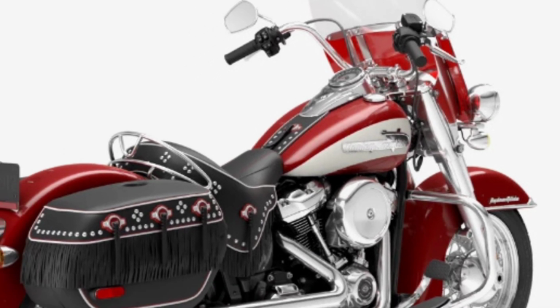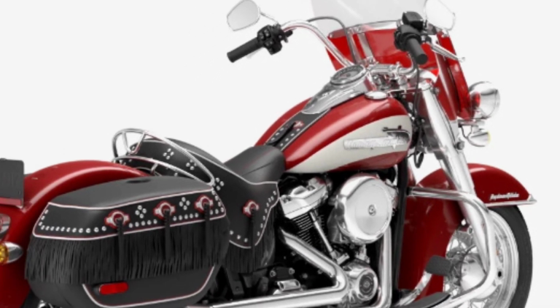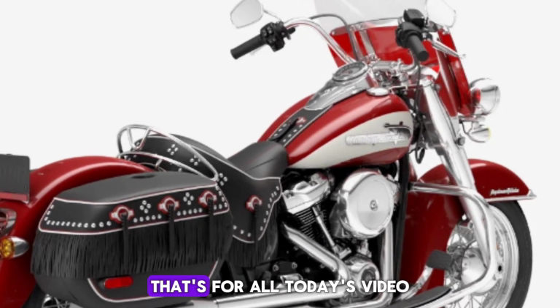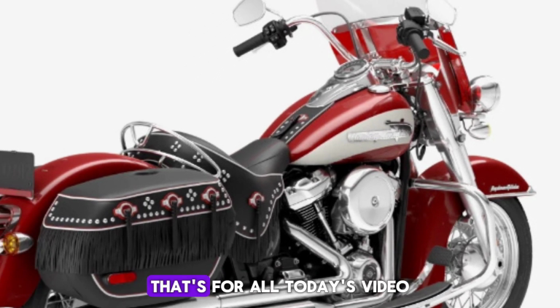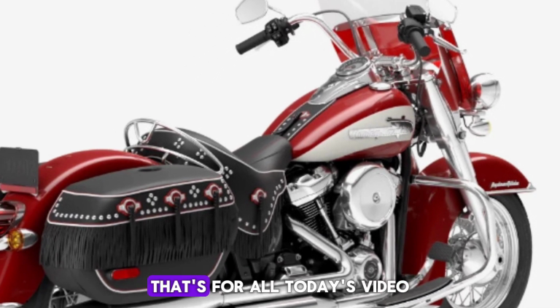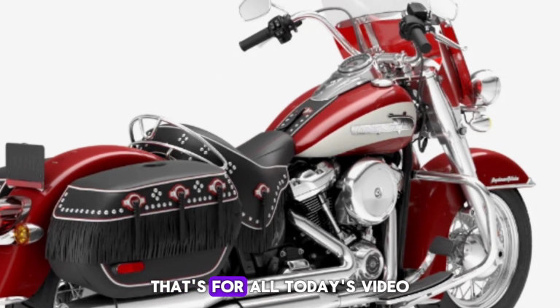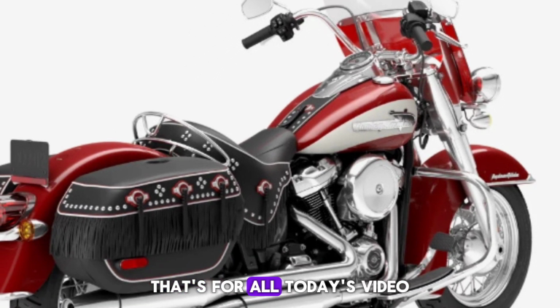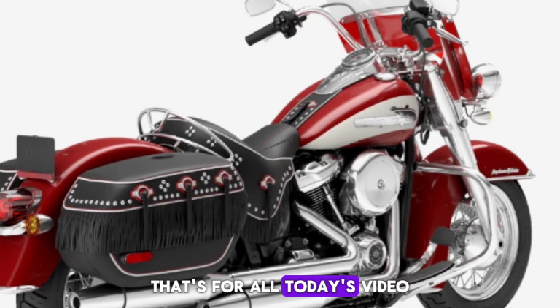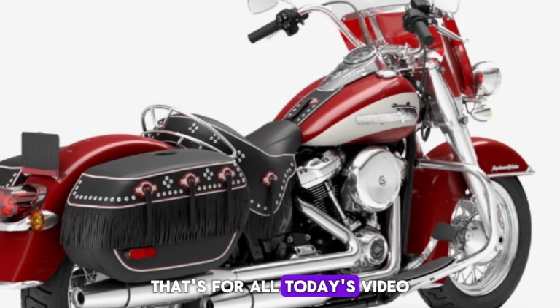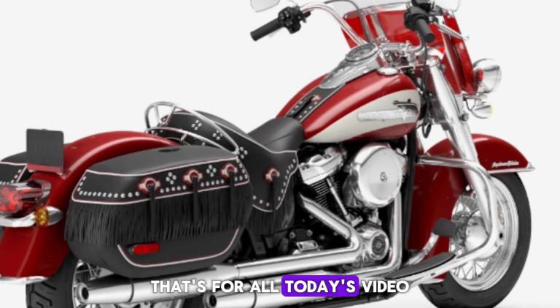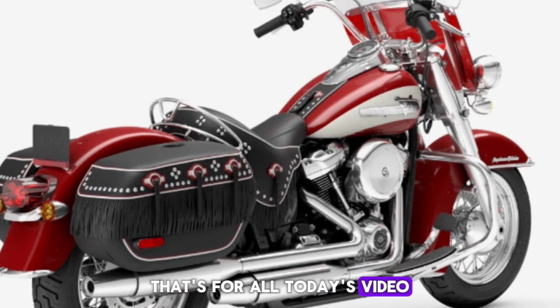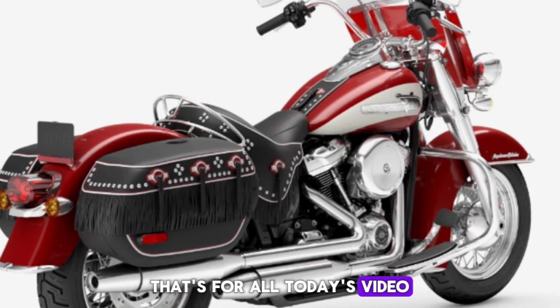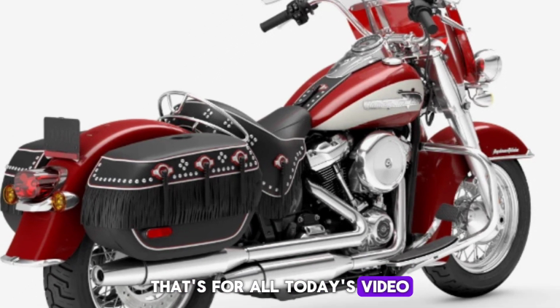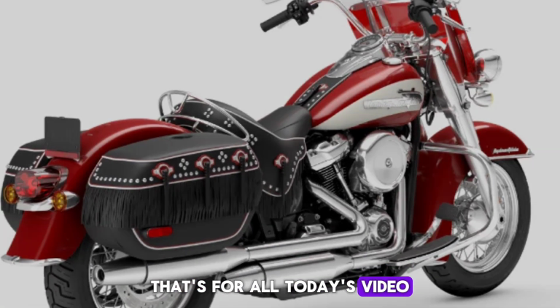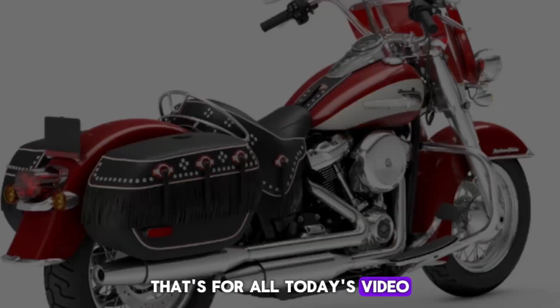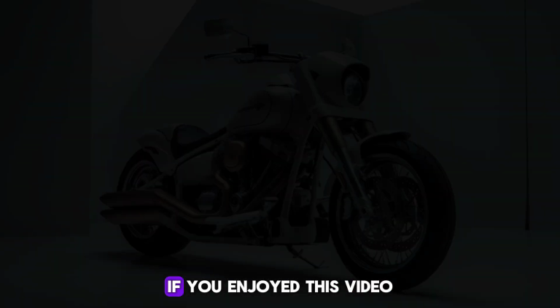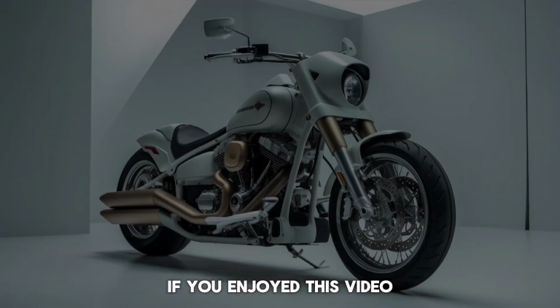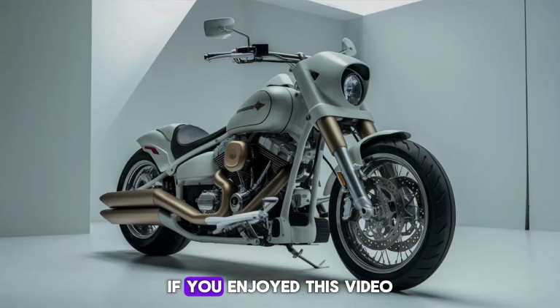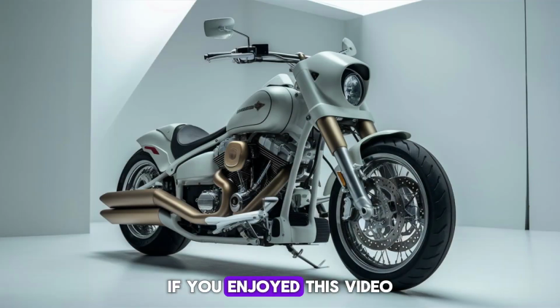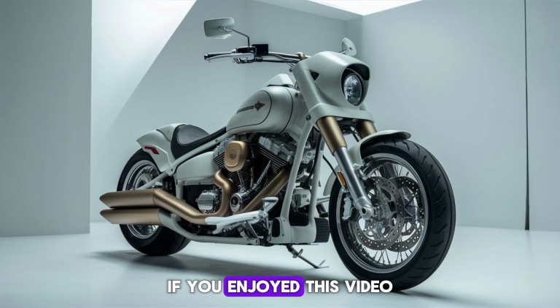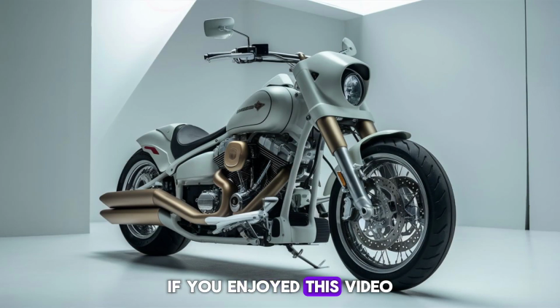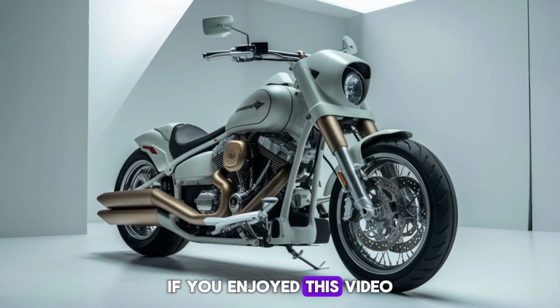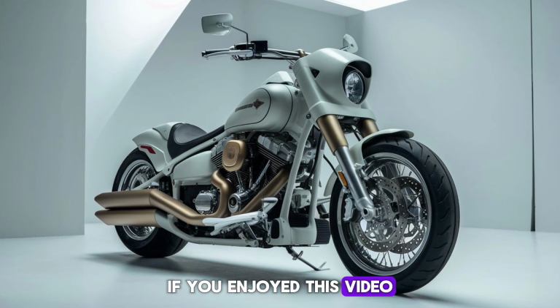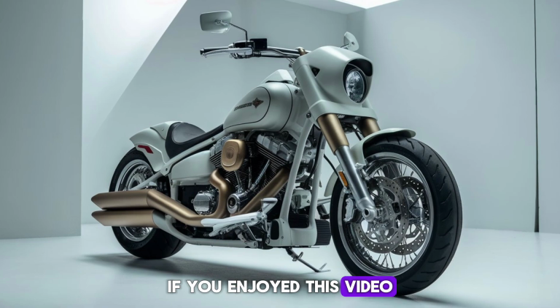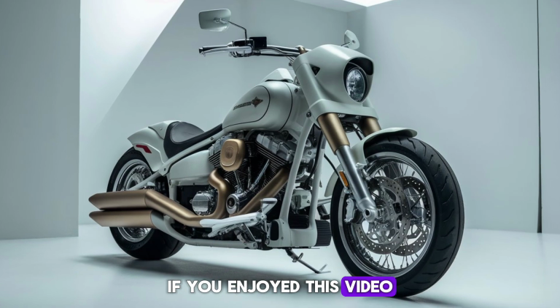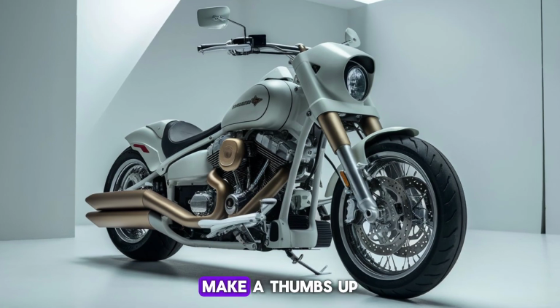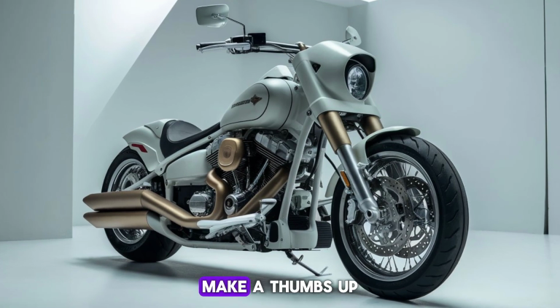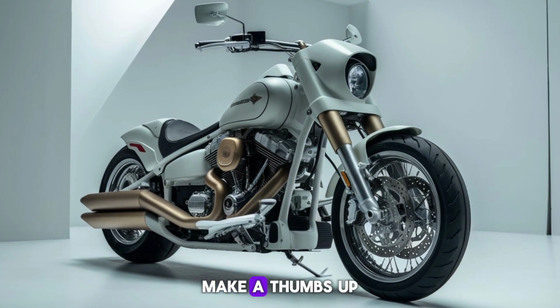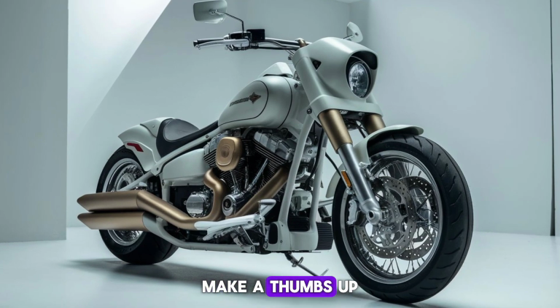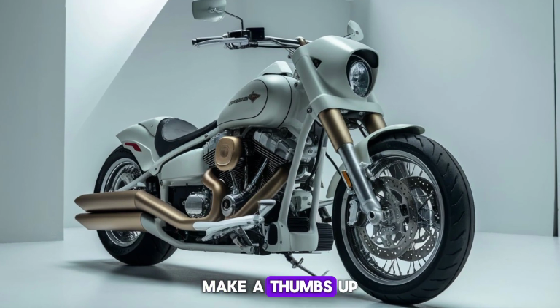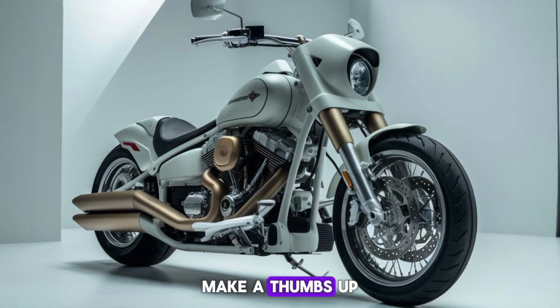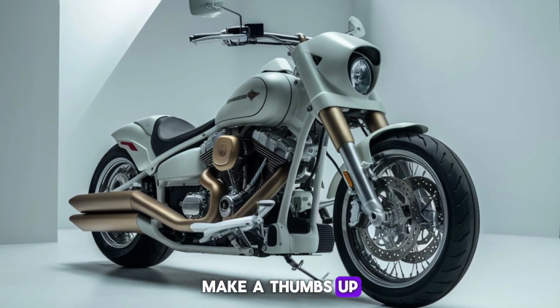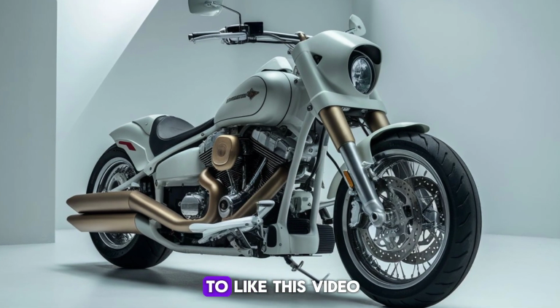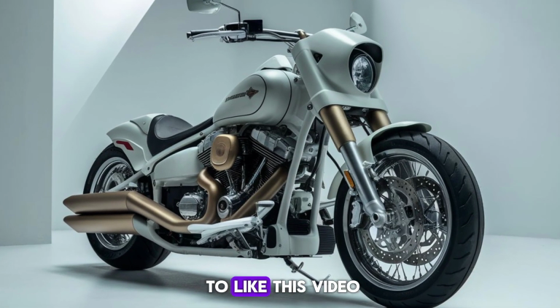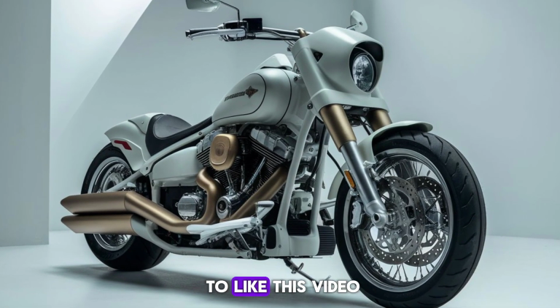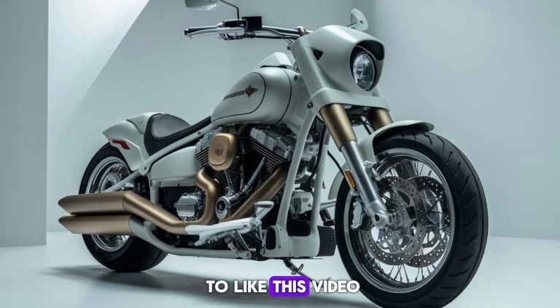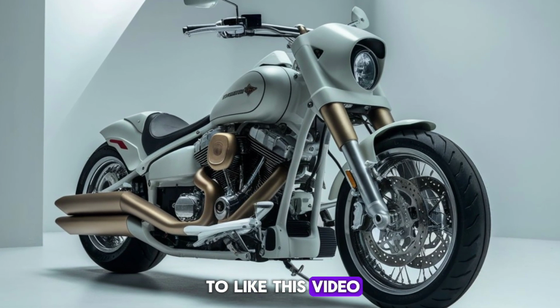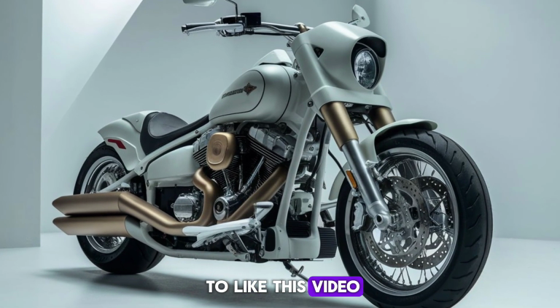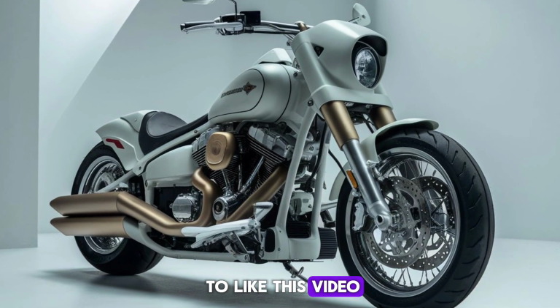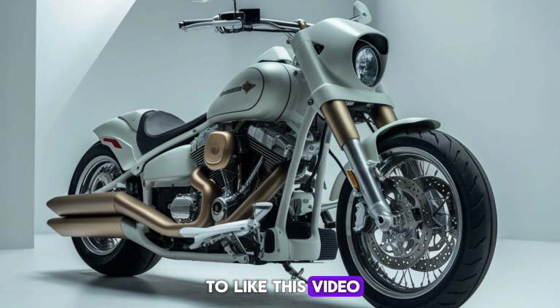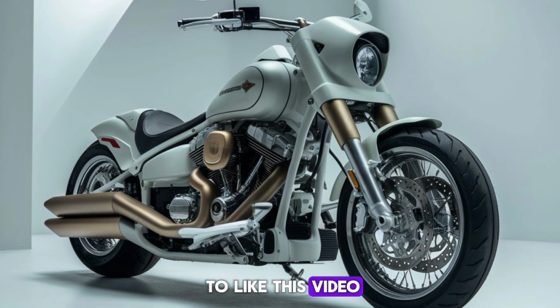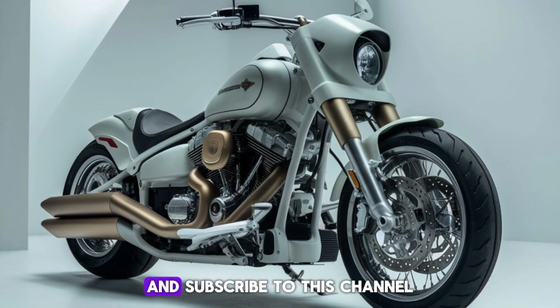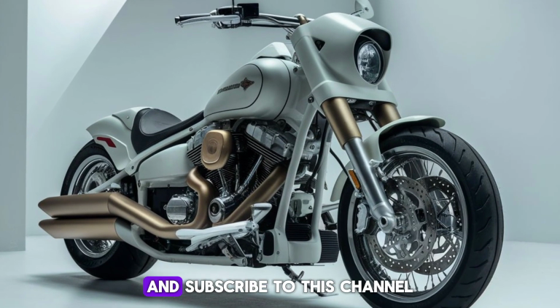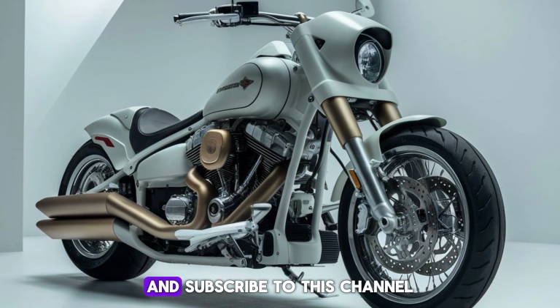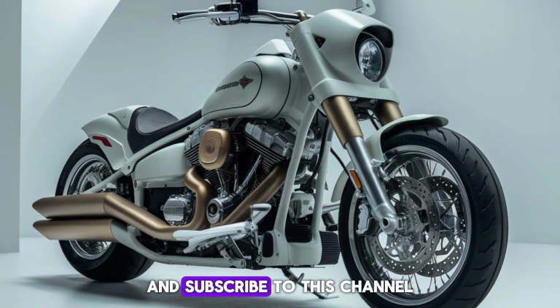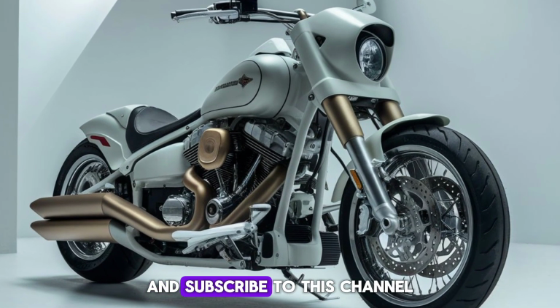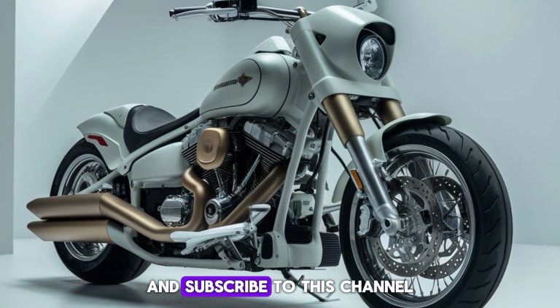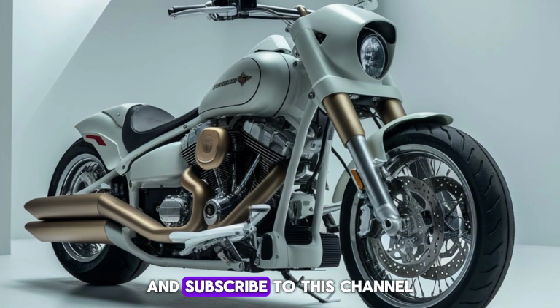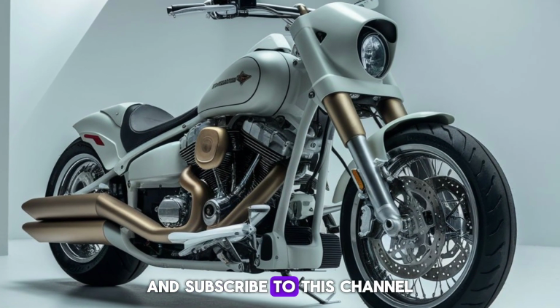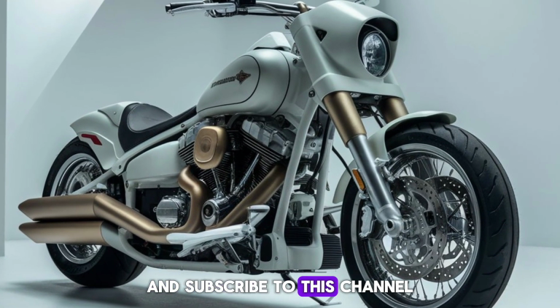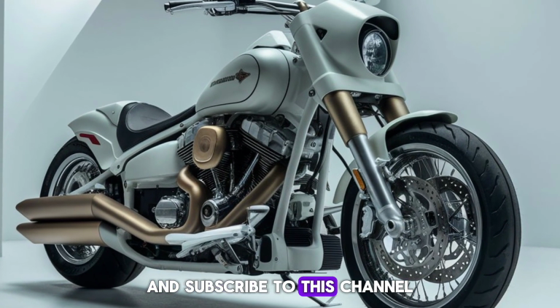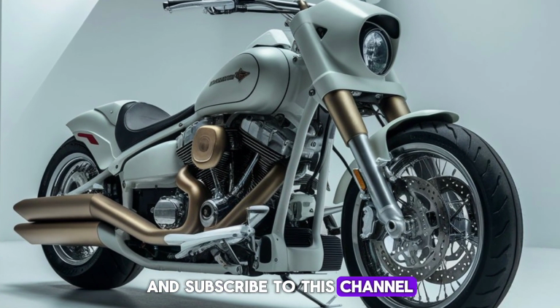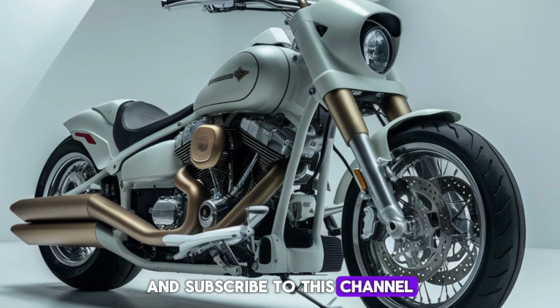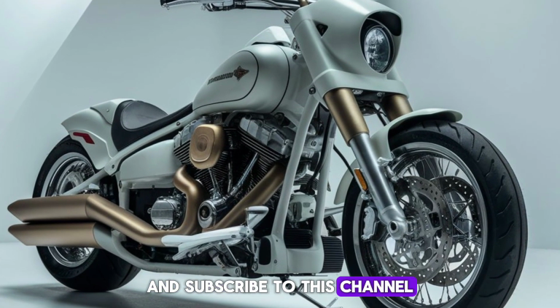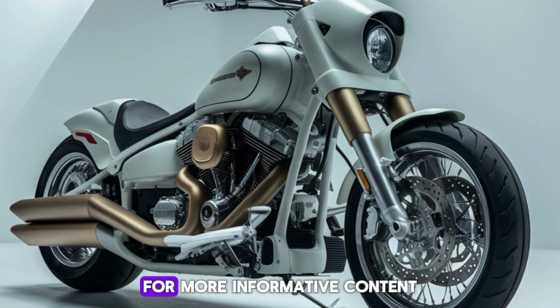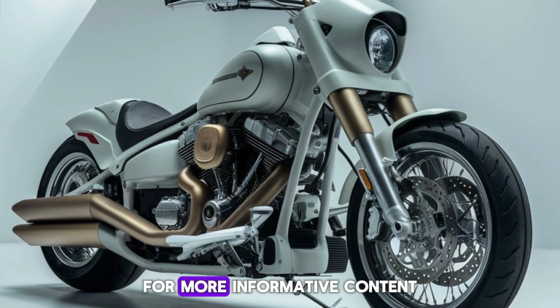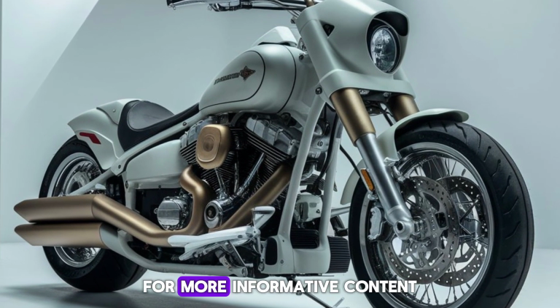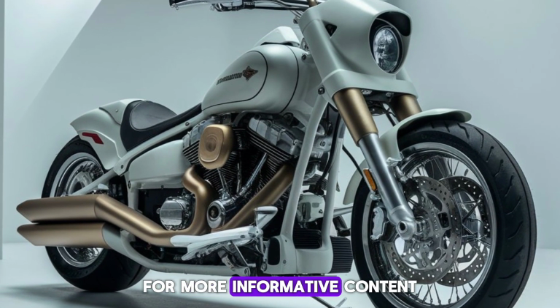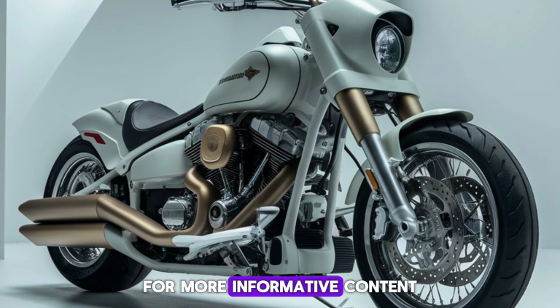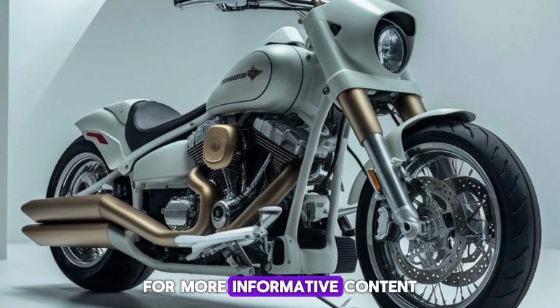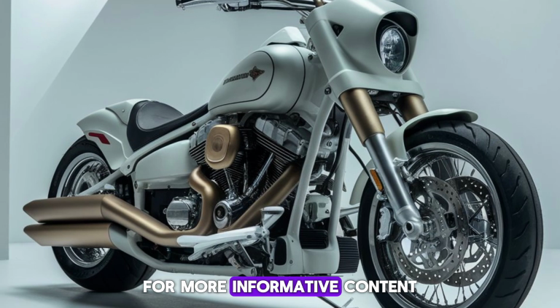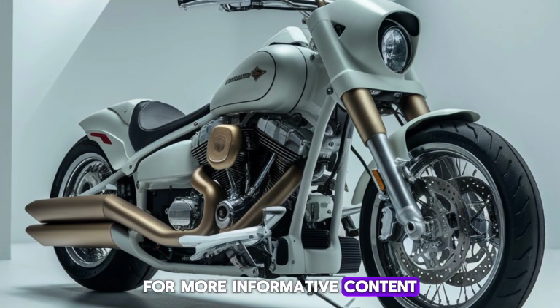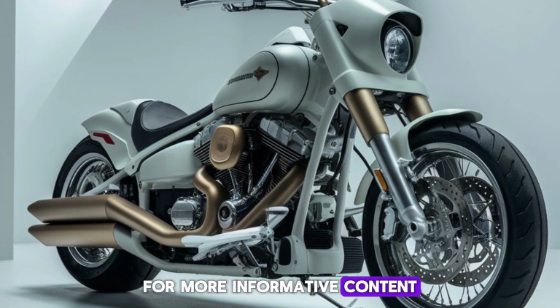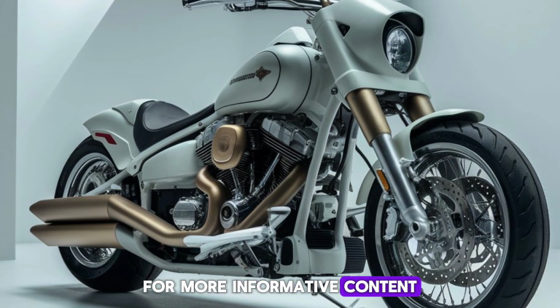That's all for today's video. If you enjoyed this video, give a thumbs up, like, and subscribe to this channel for more informative content.